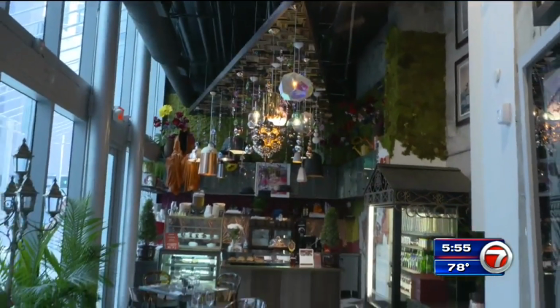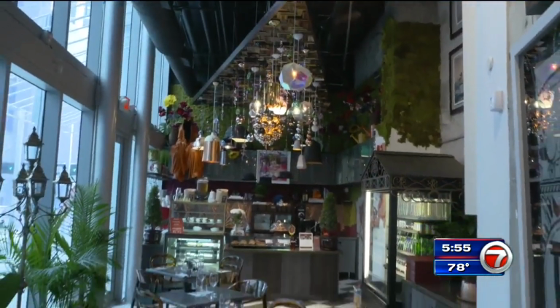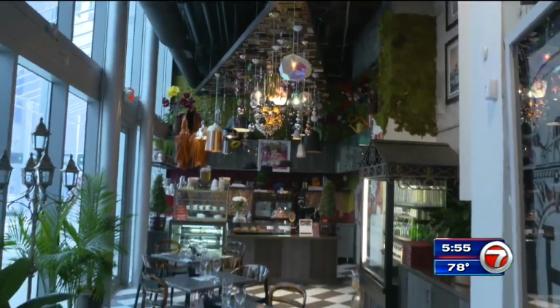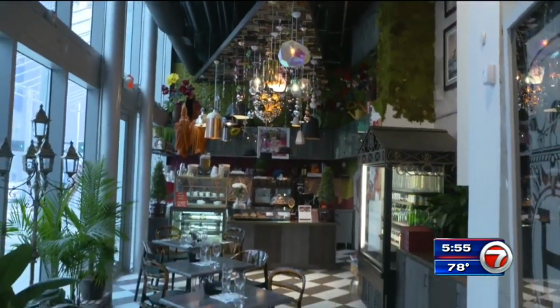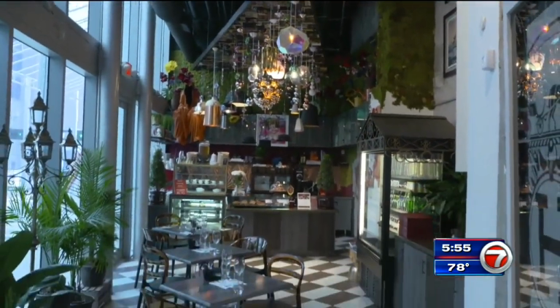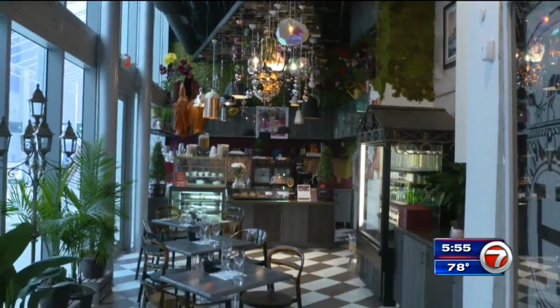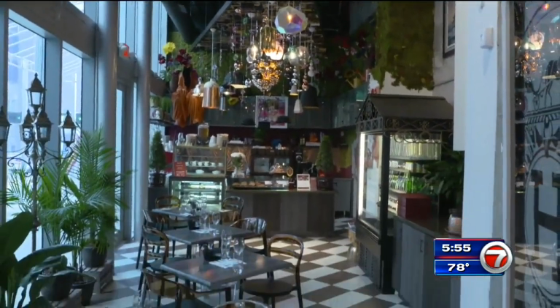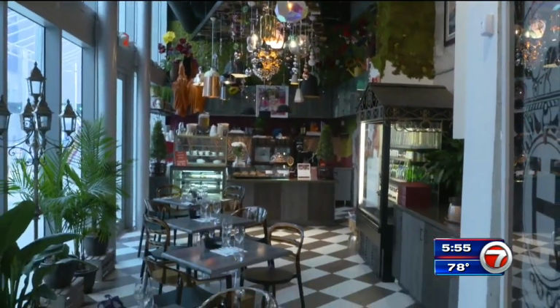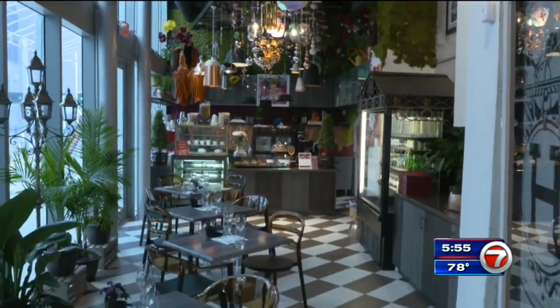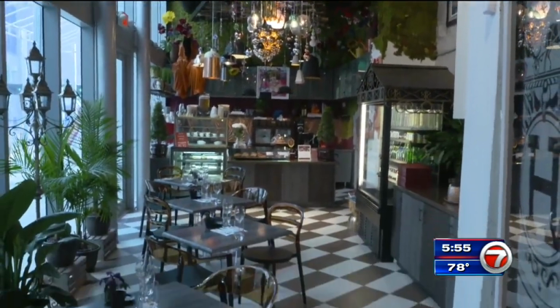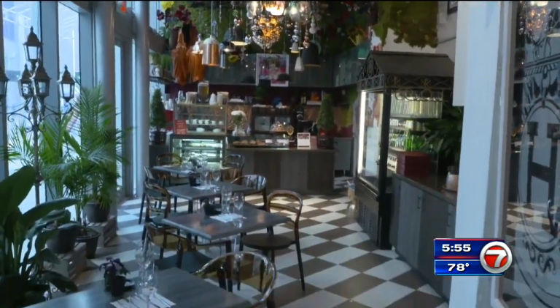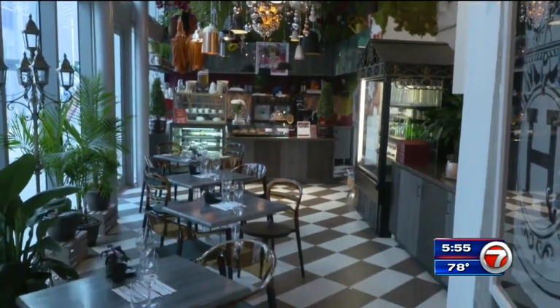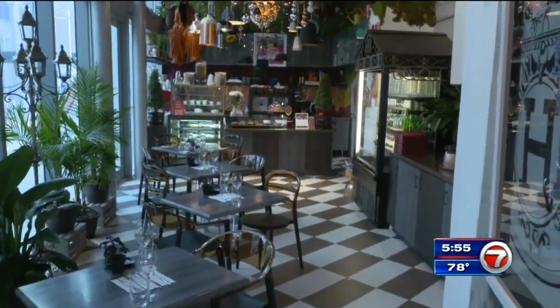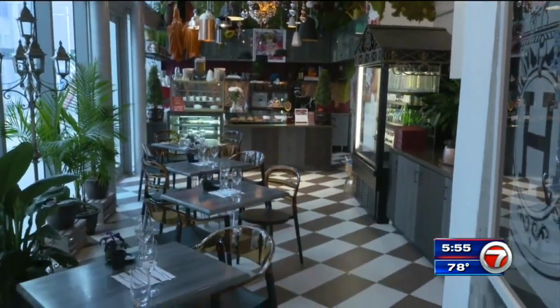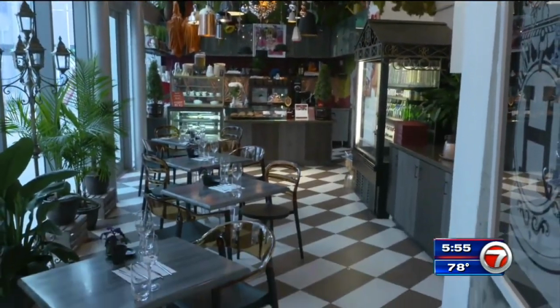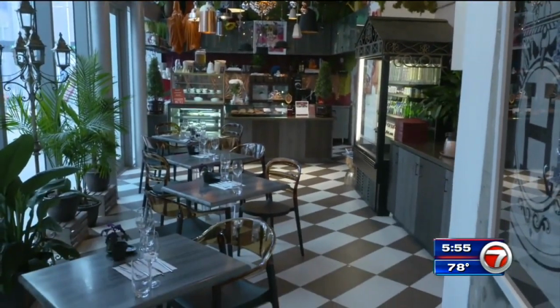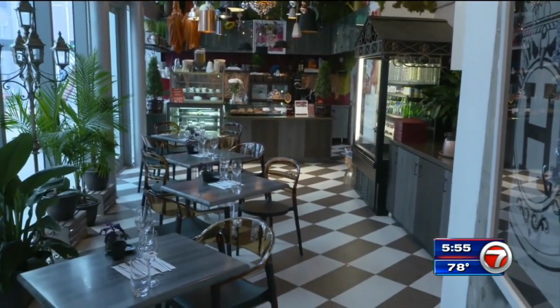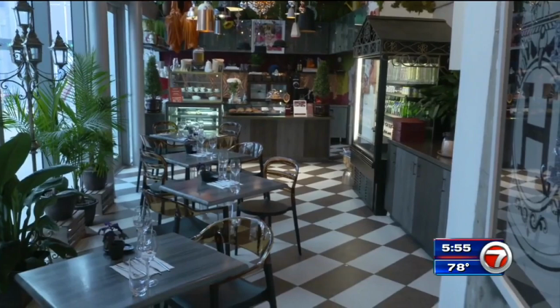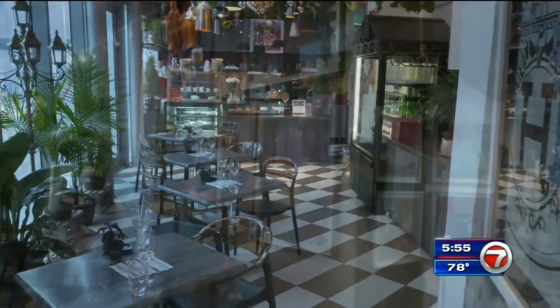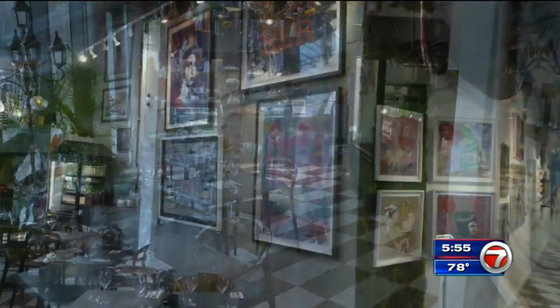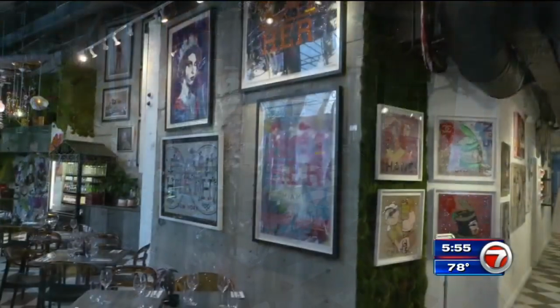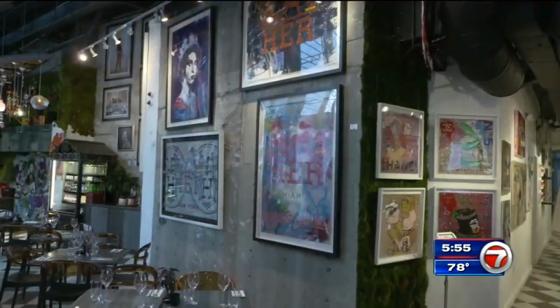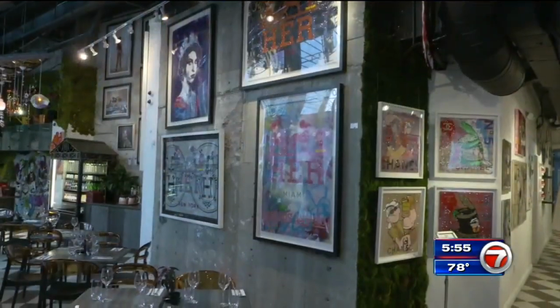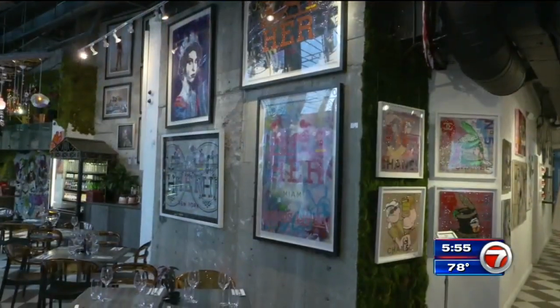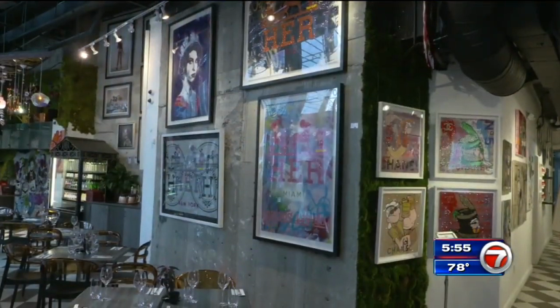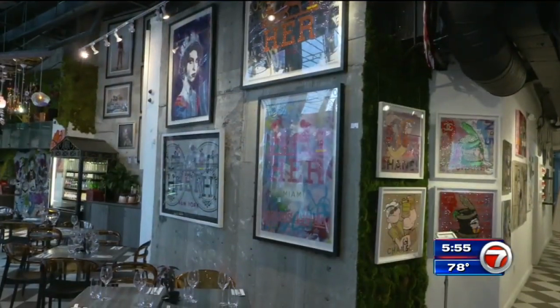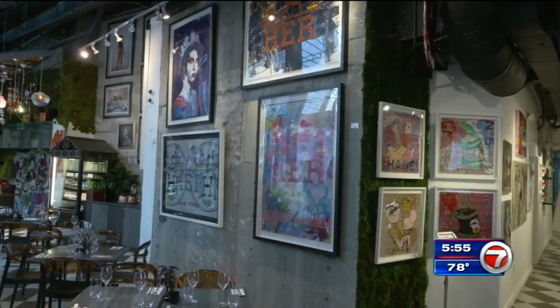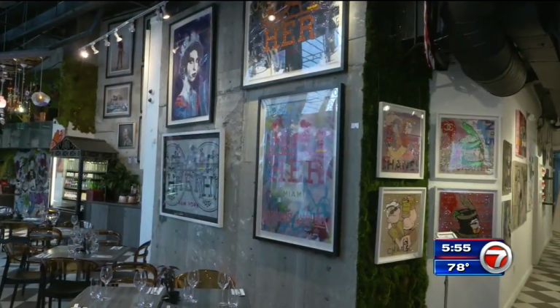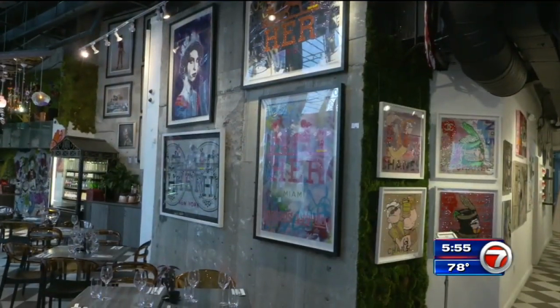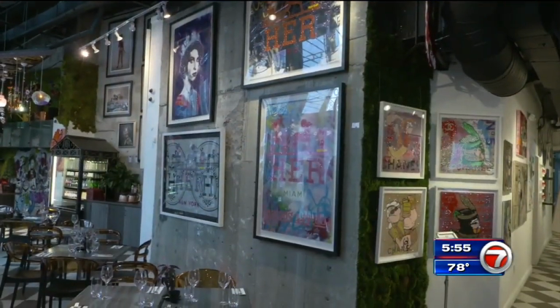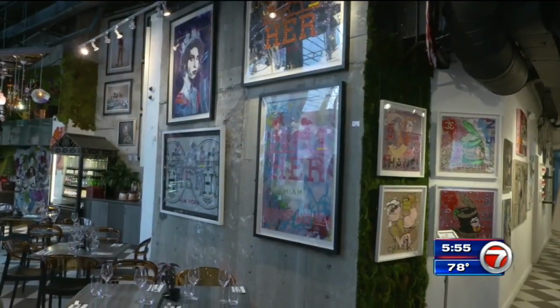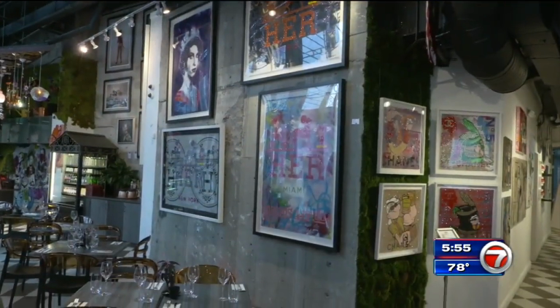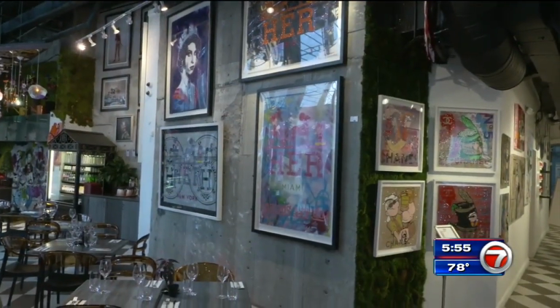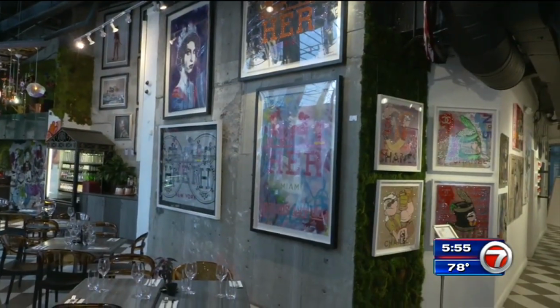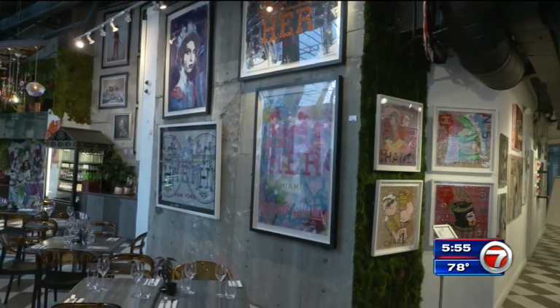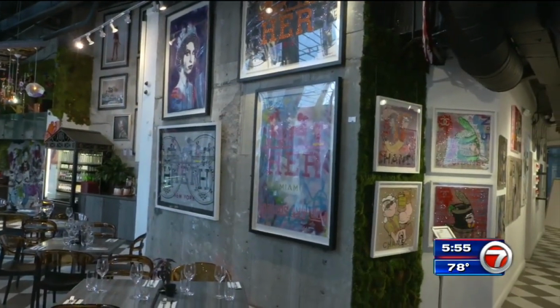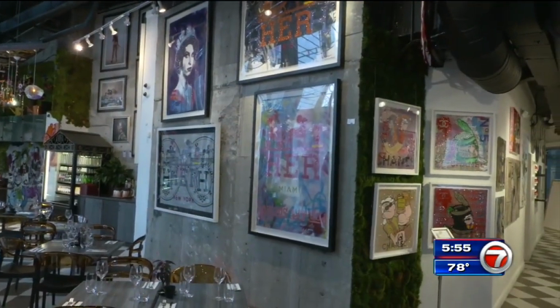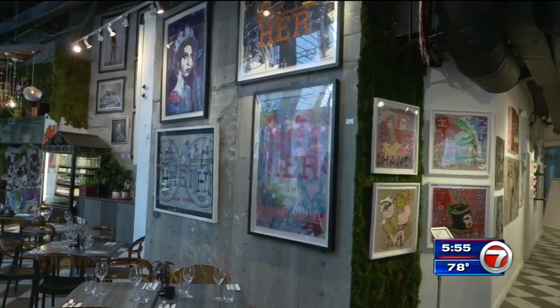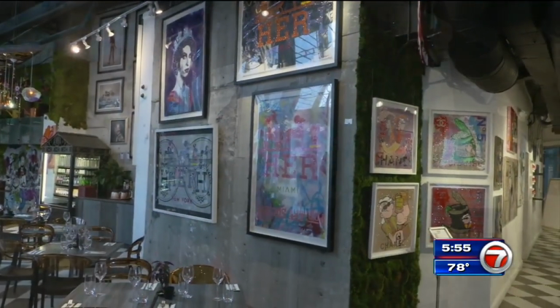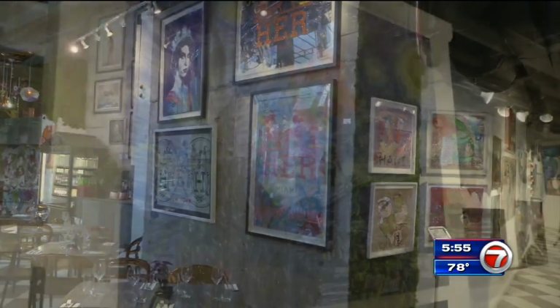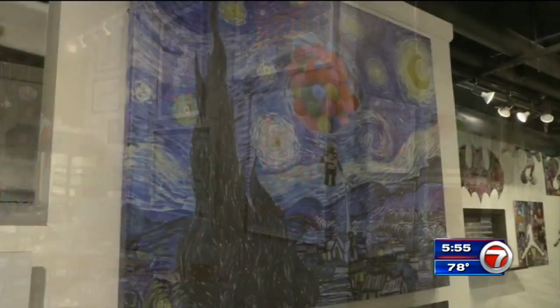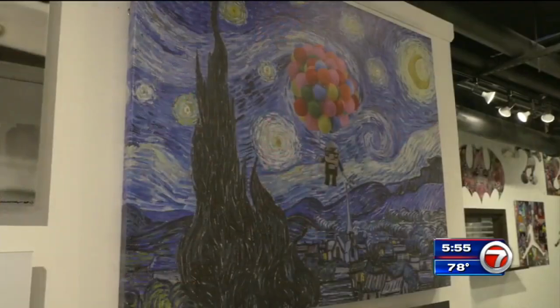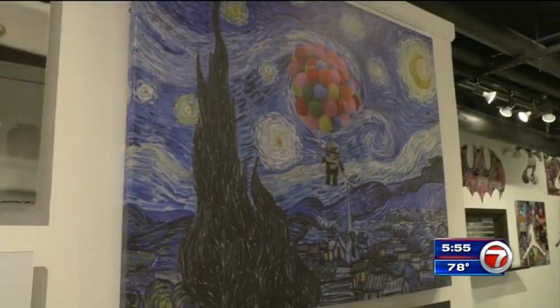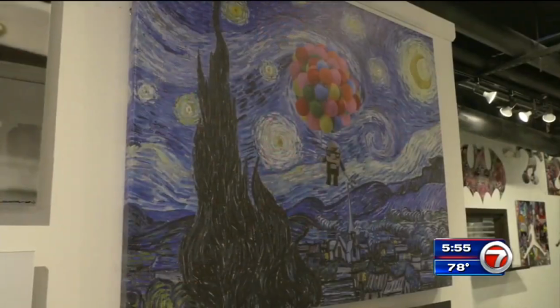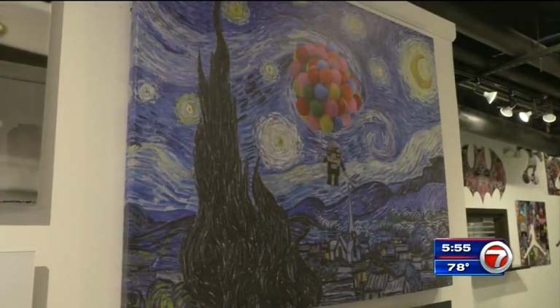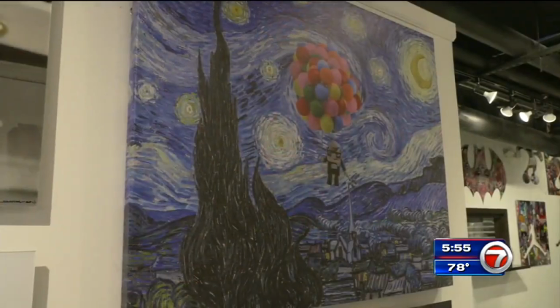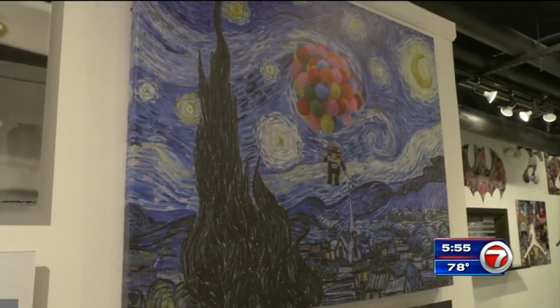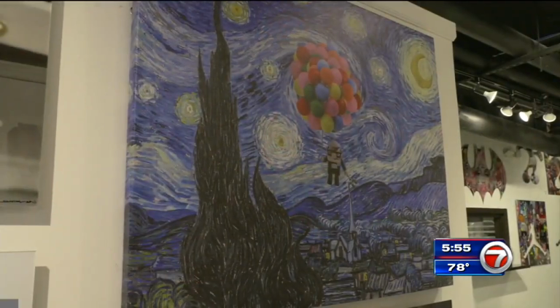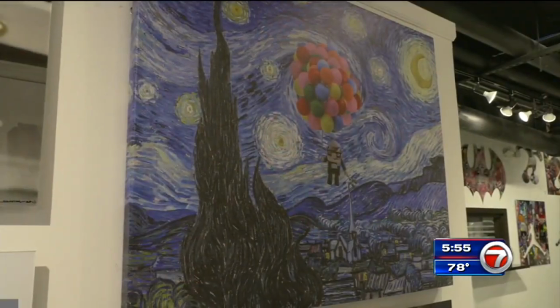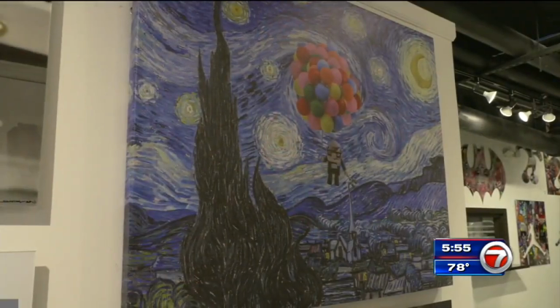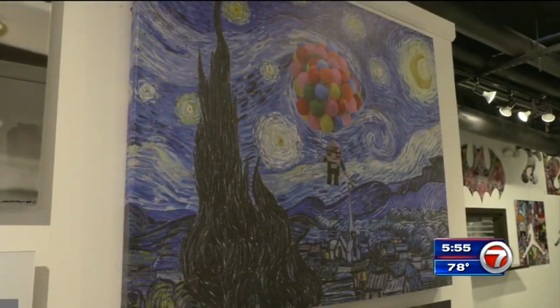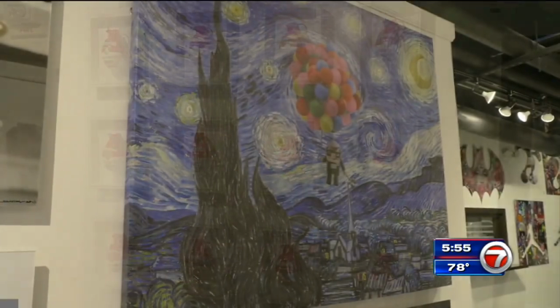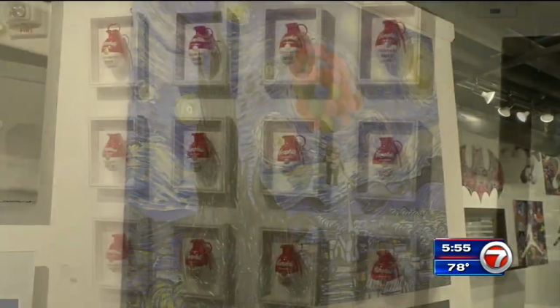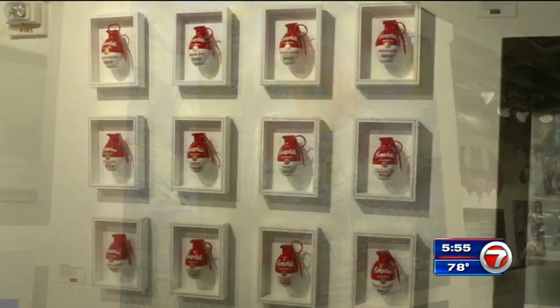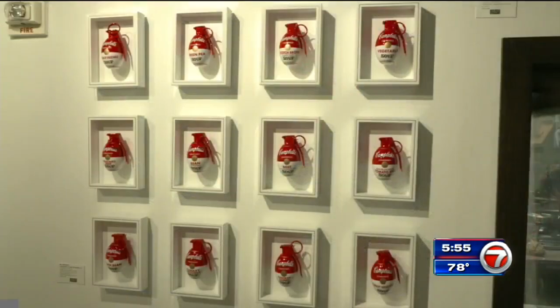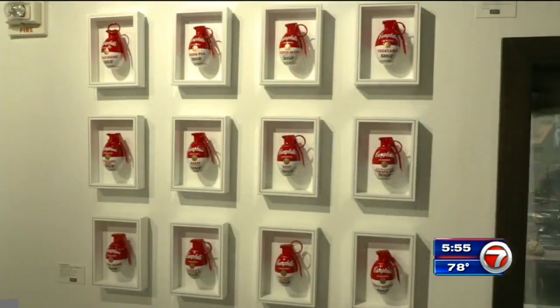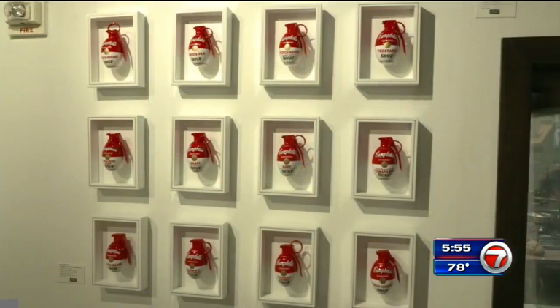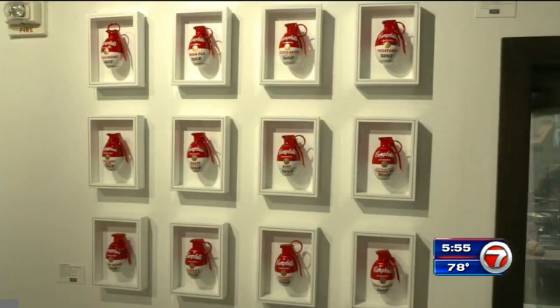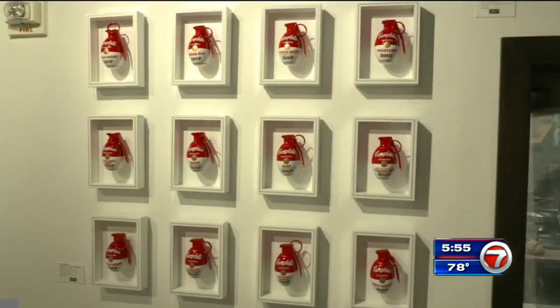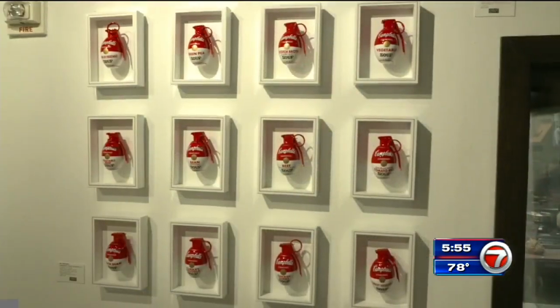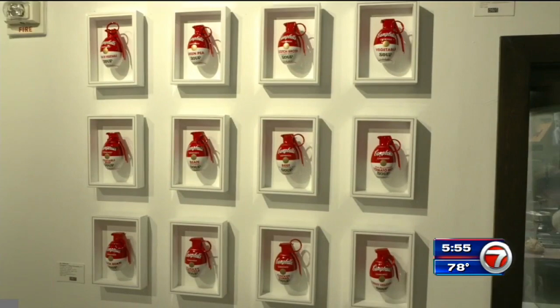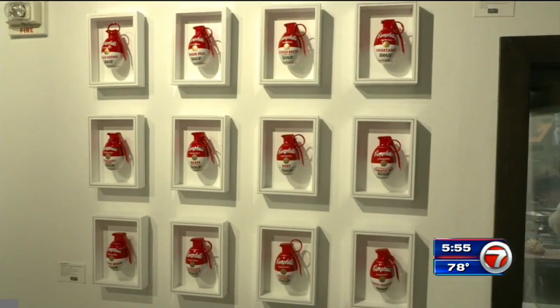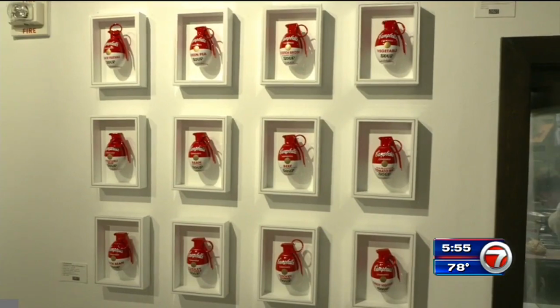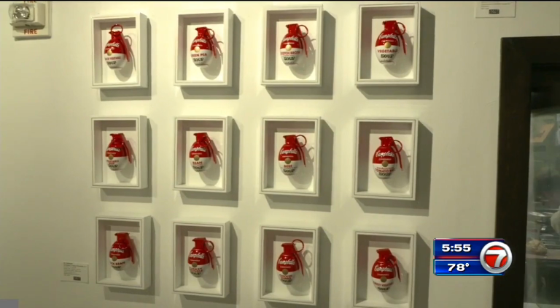Located inside the Epic Hotel, La Muse serves customers right in the middle of an art gallery. It's open seven days a week for breakfast and lunch.